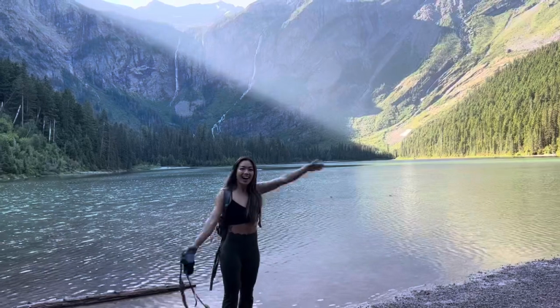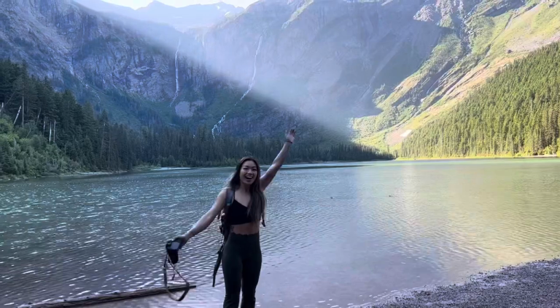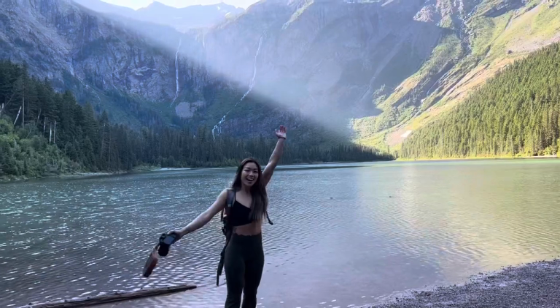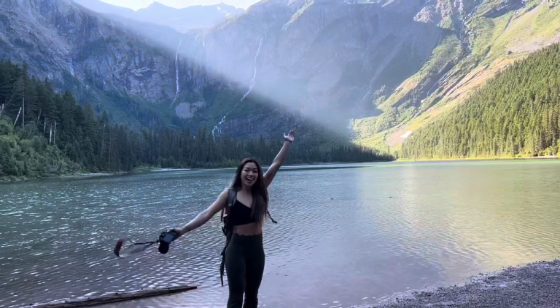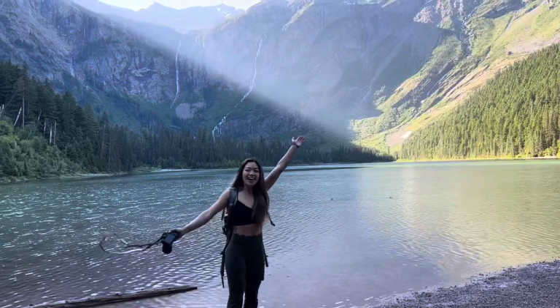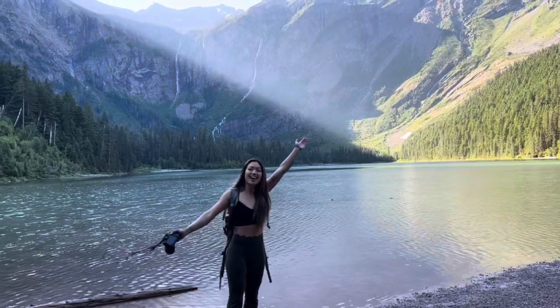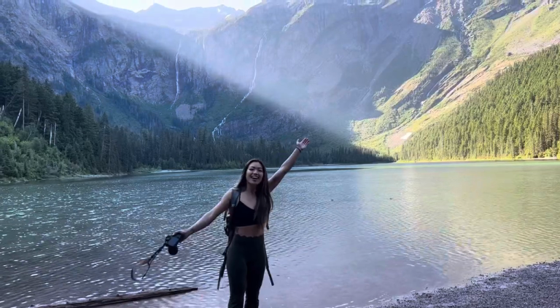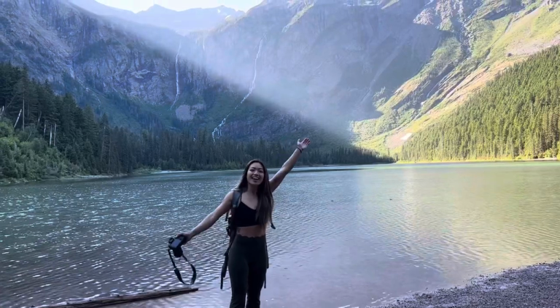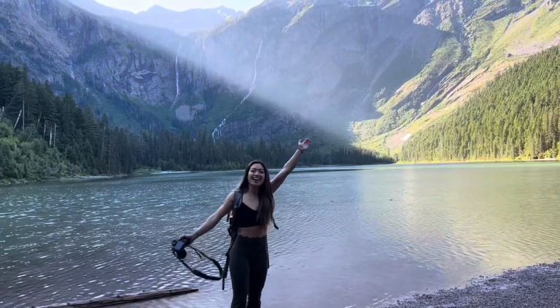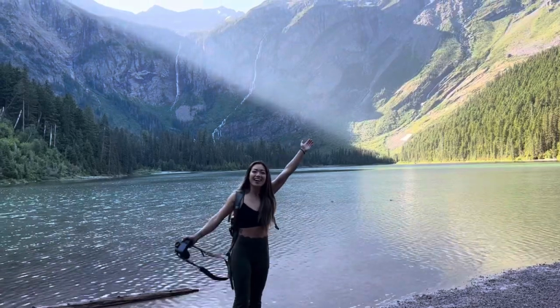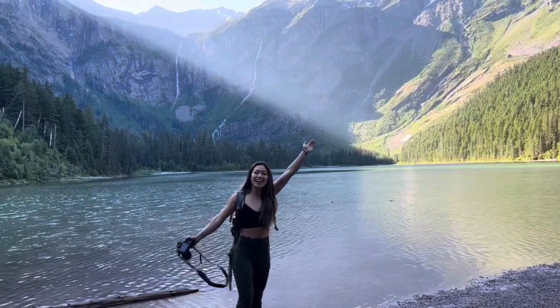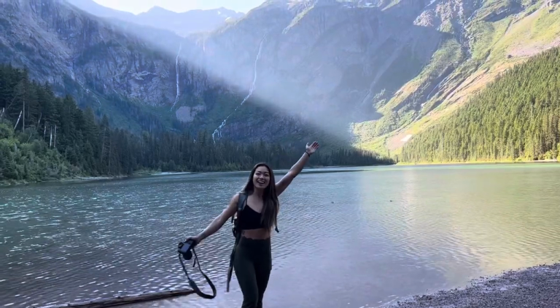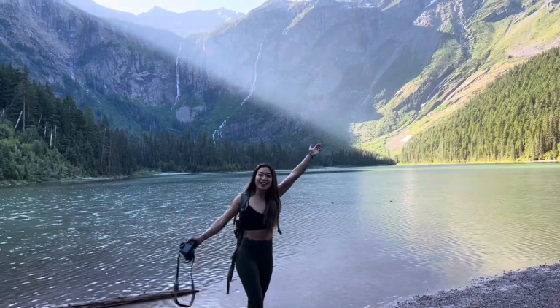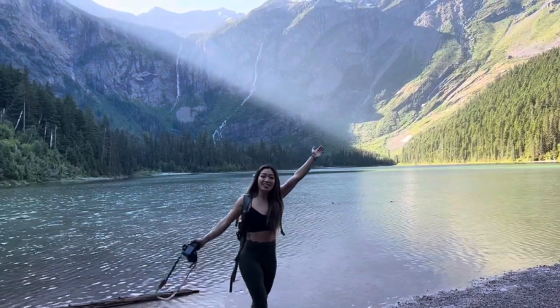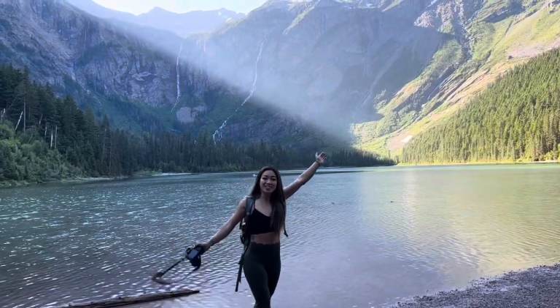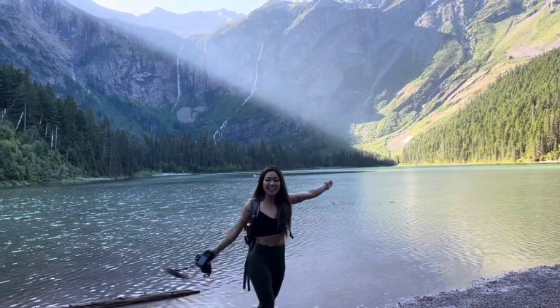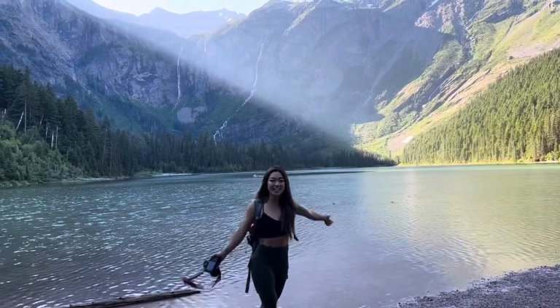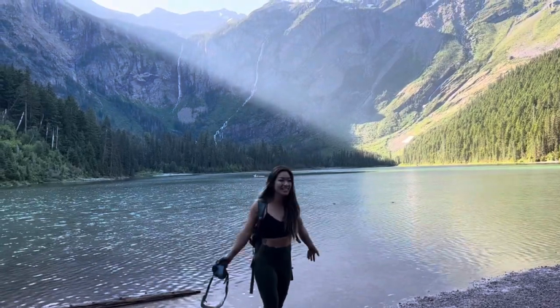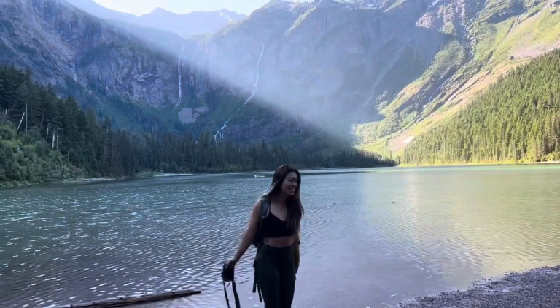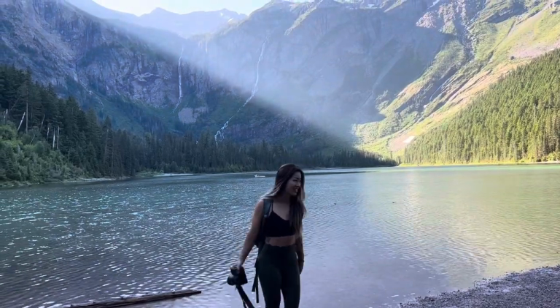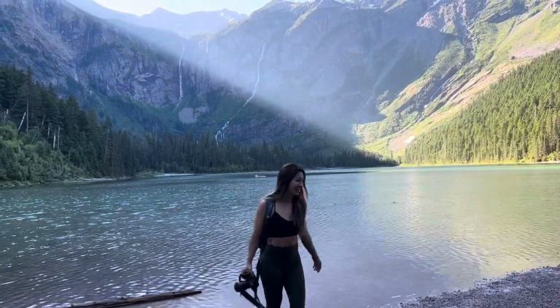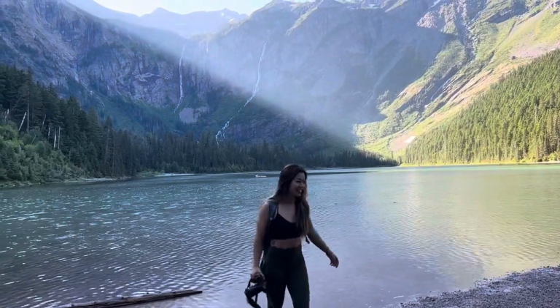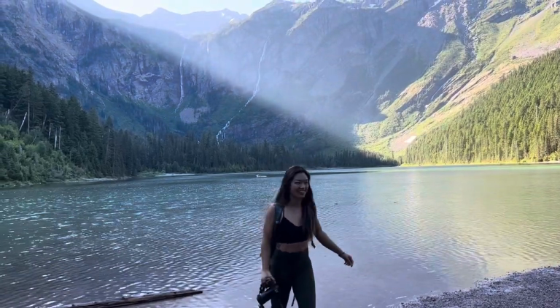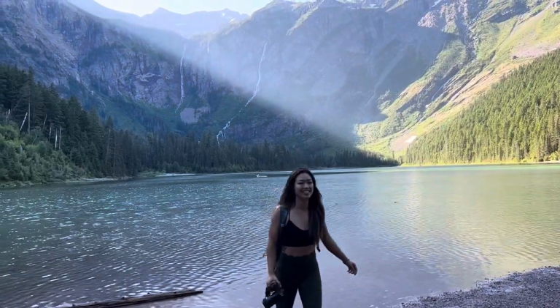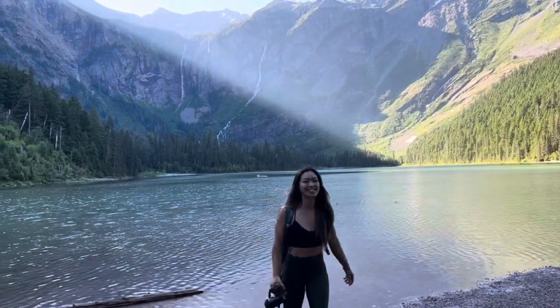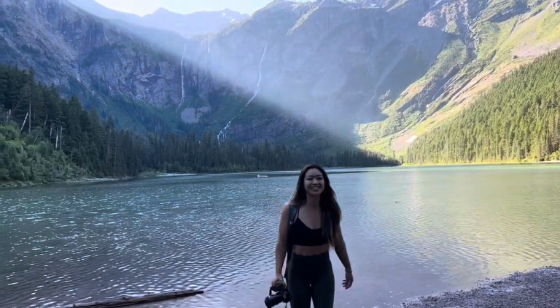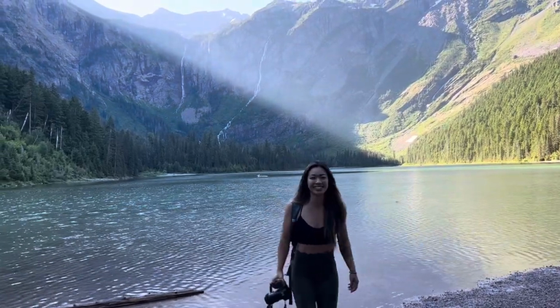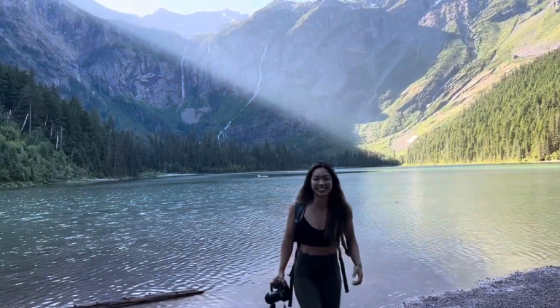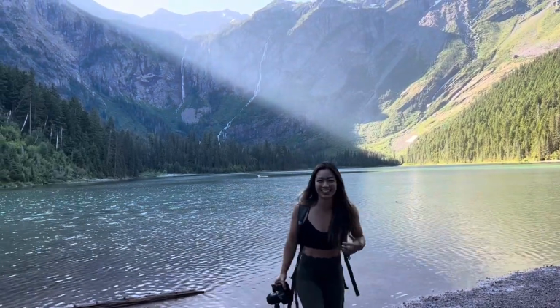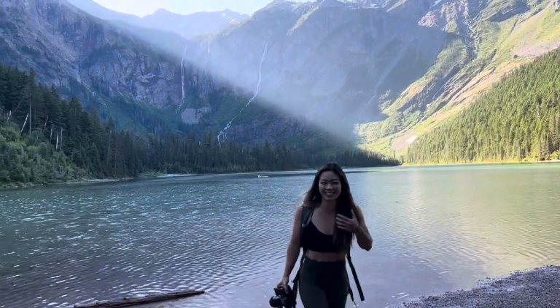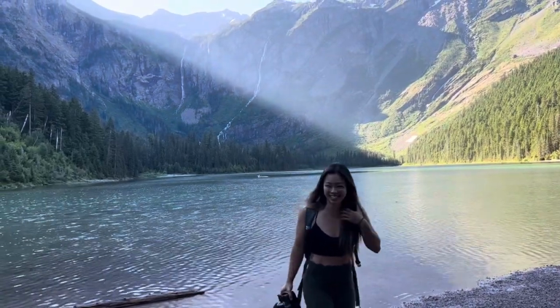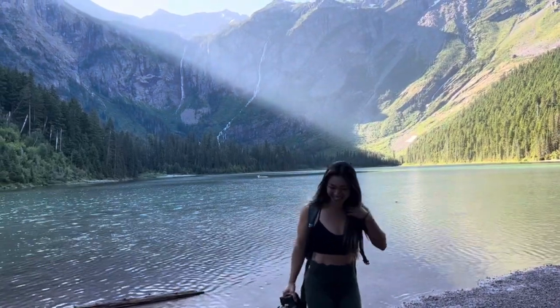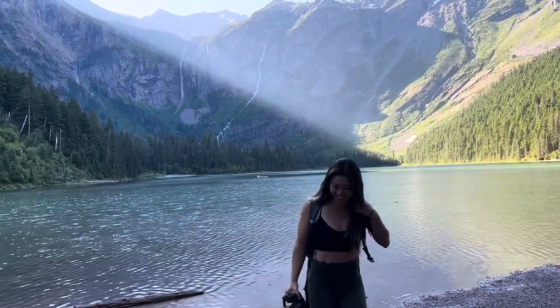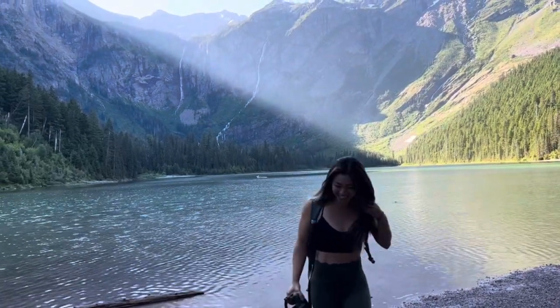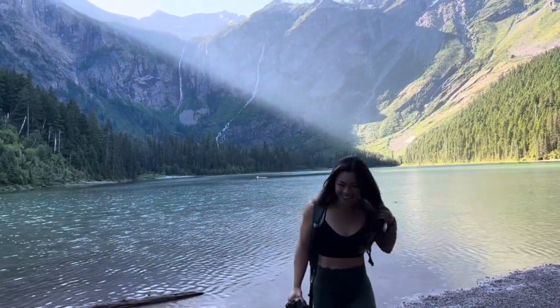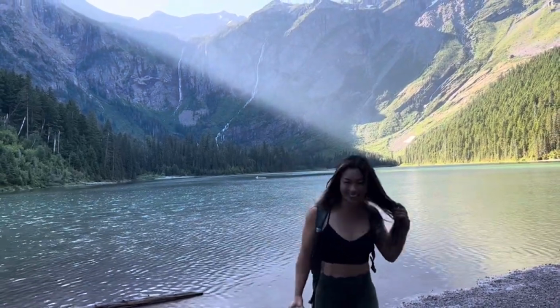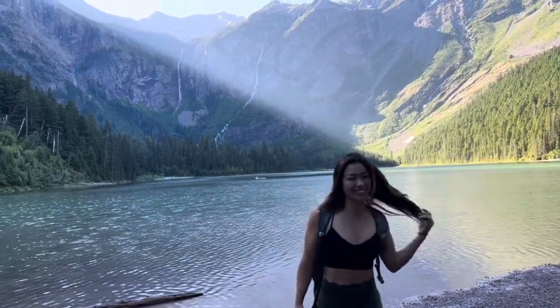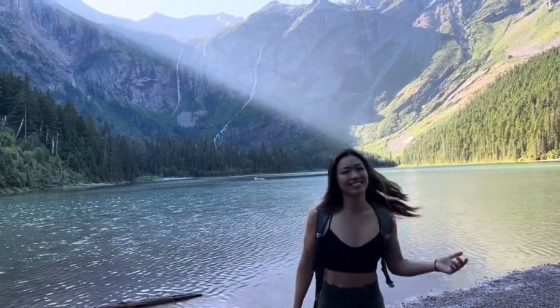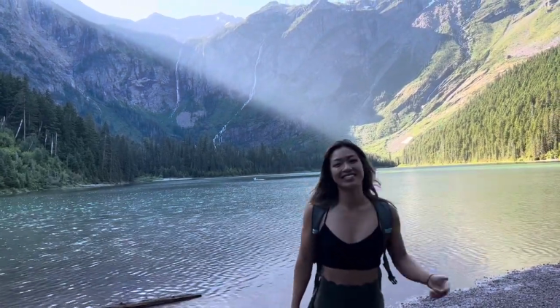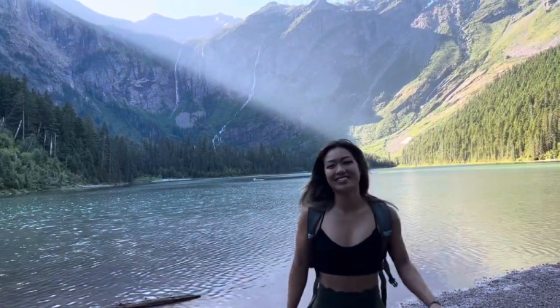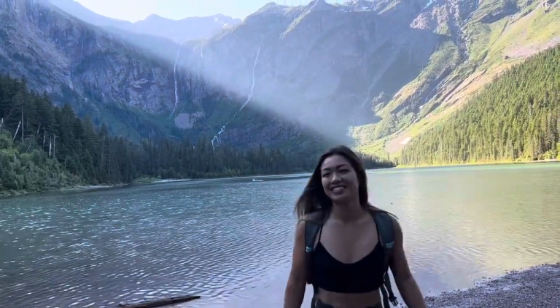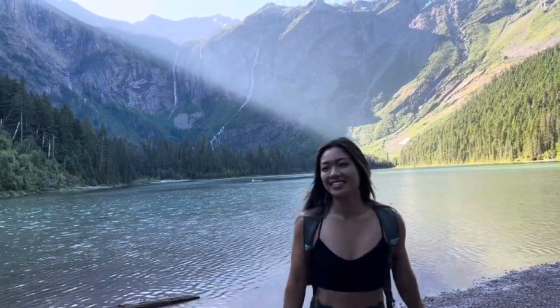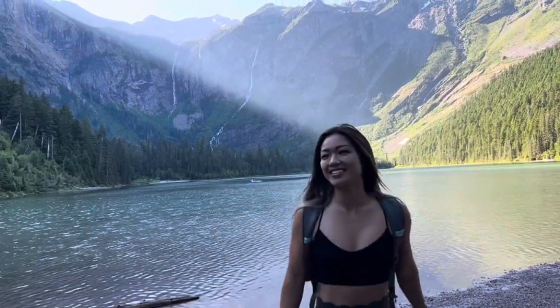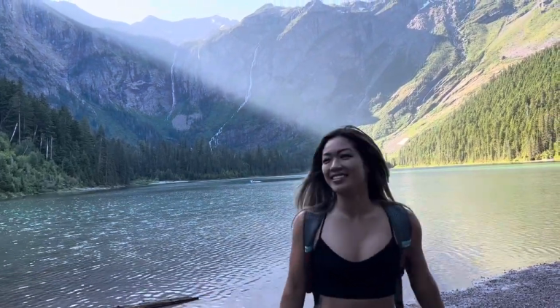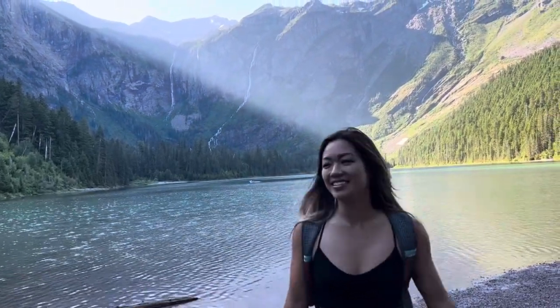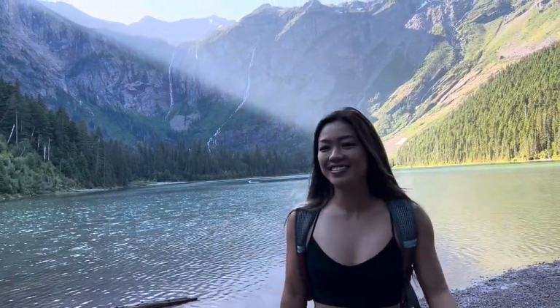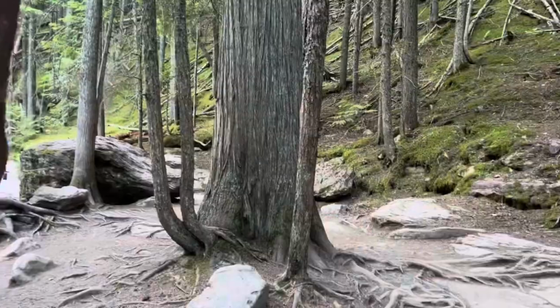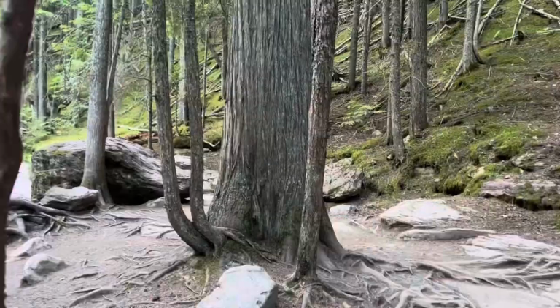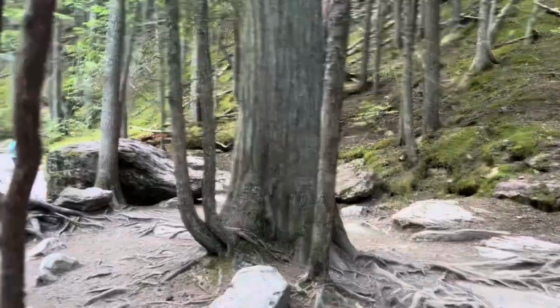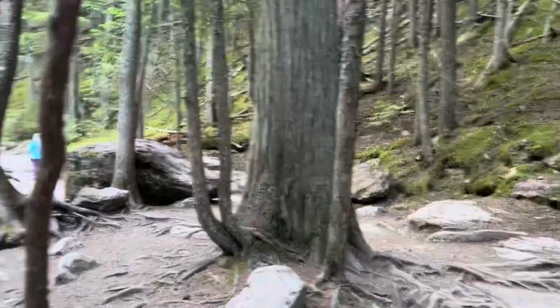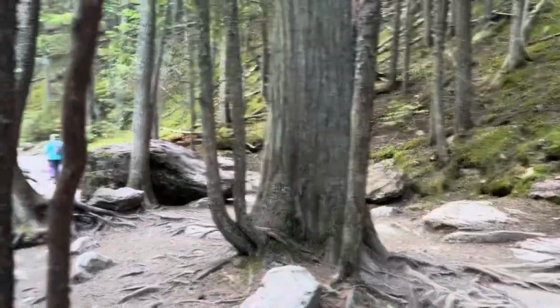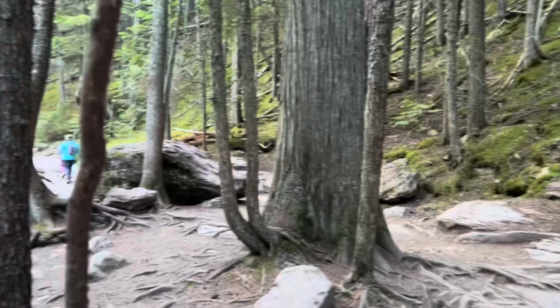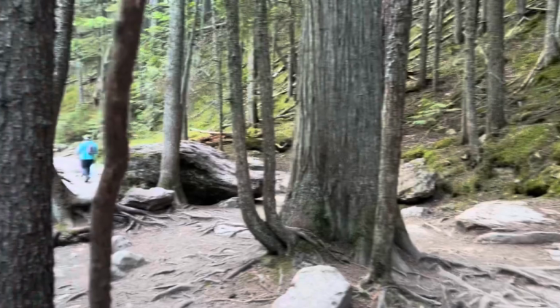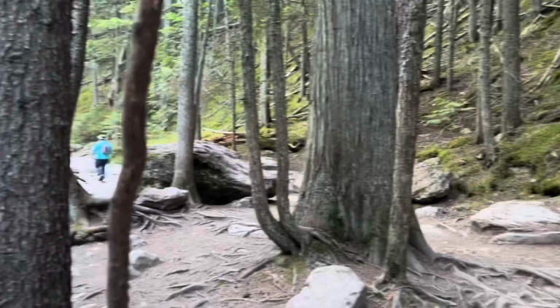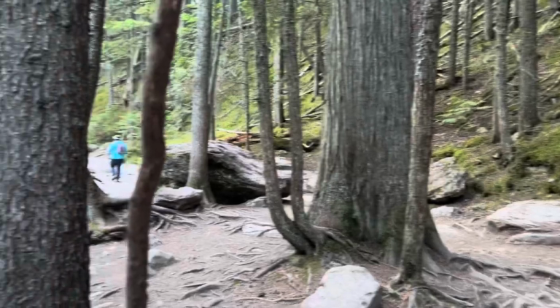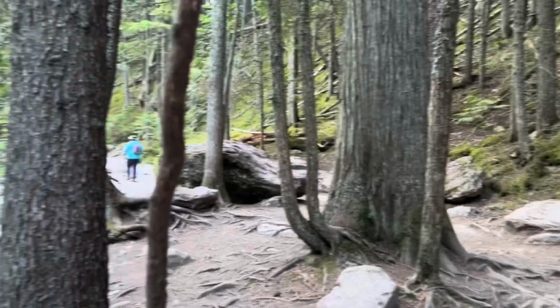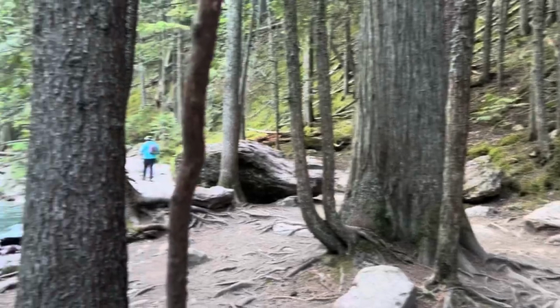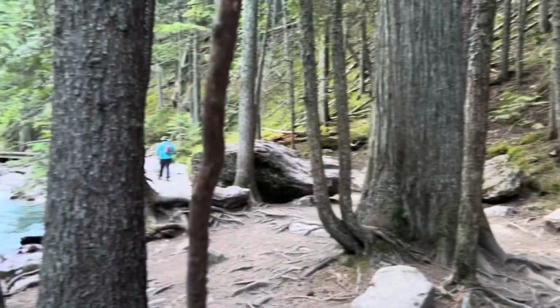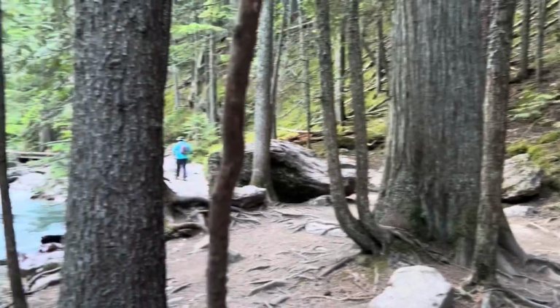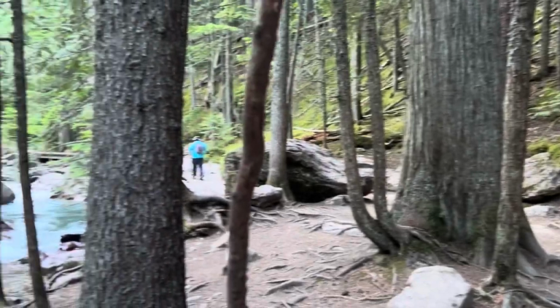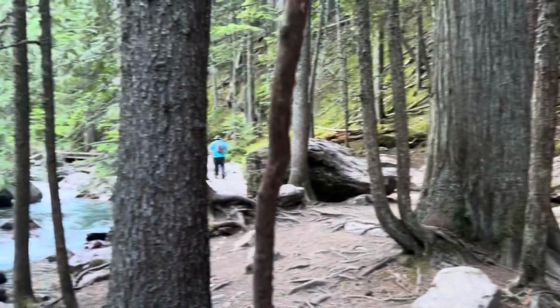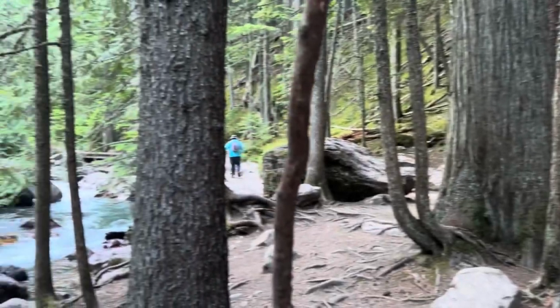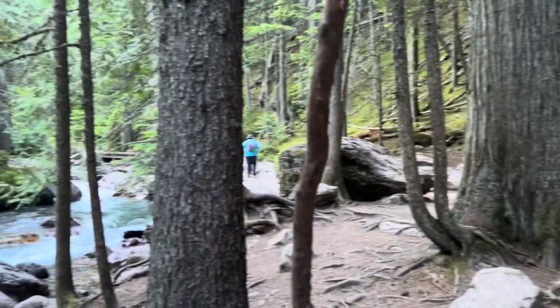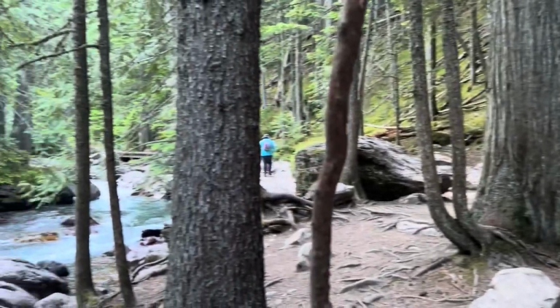Glacier National Park in Montana is such an incredible place, so here's my itinerary of what you cannot miss when you go and visit.